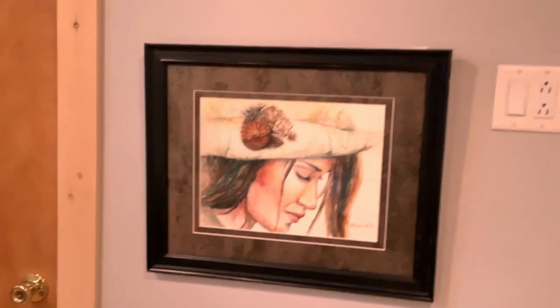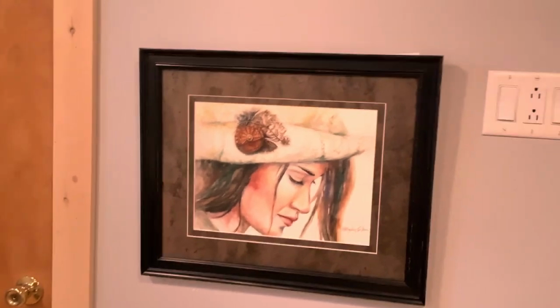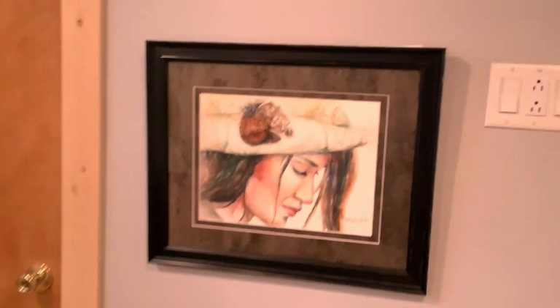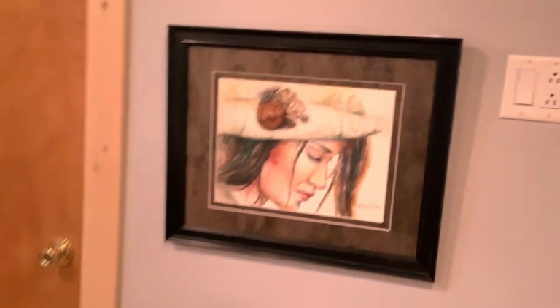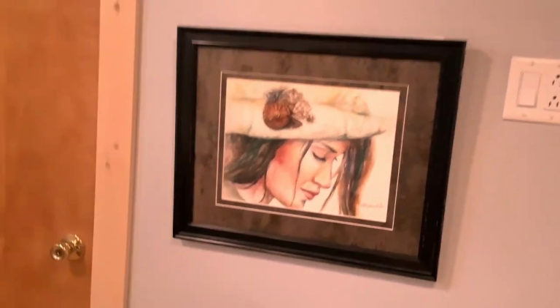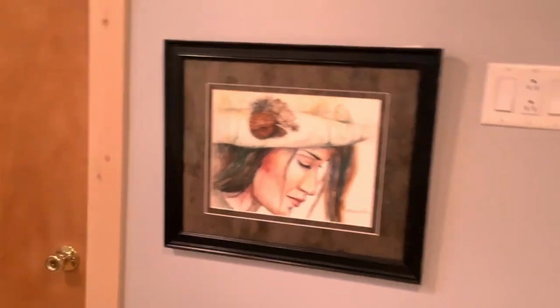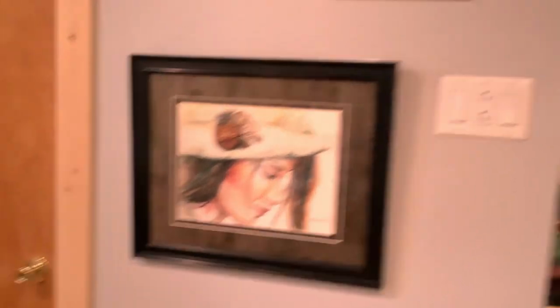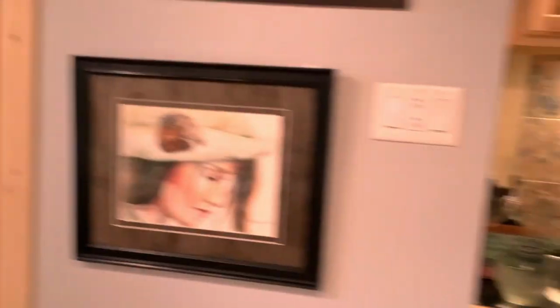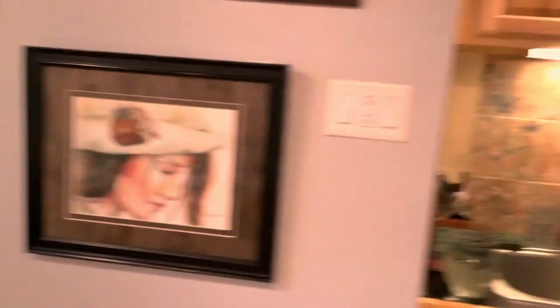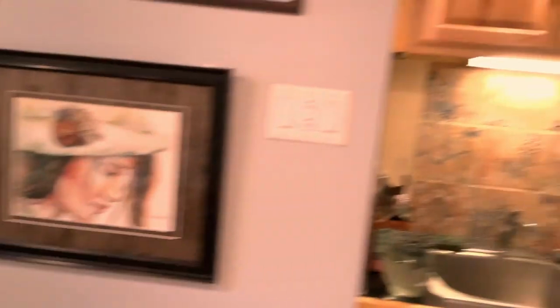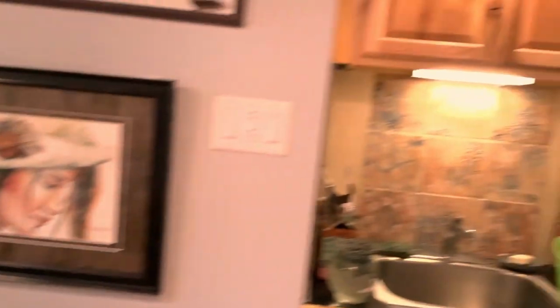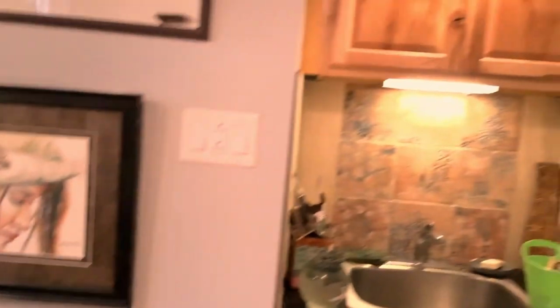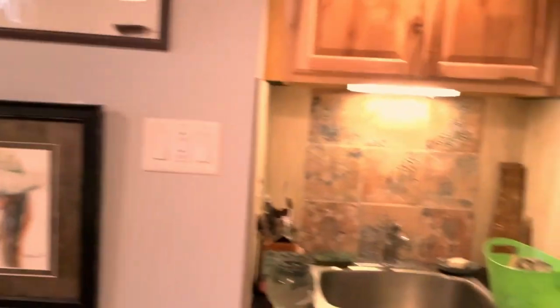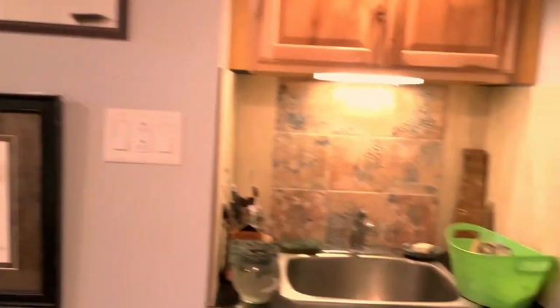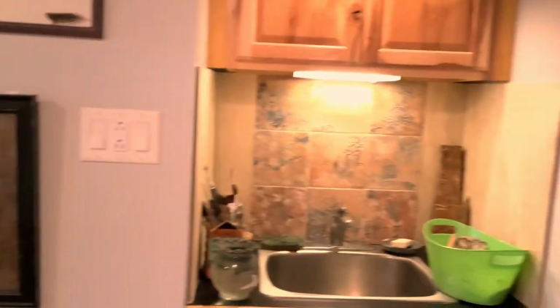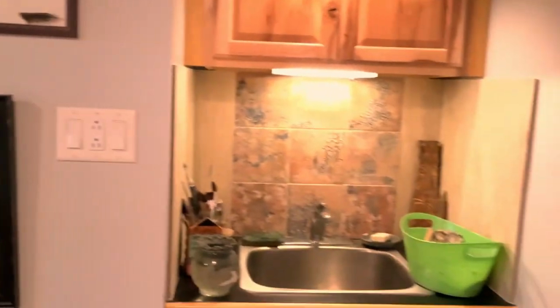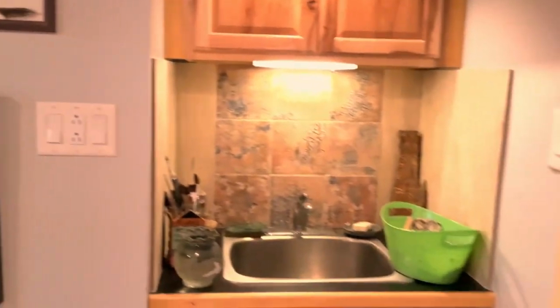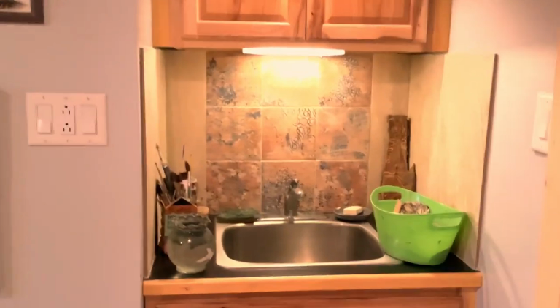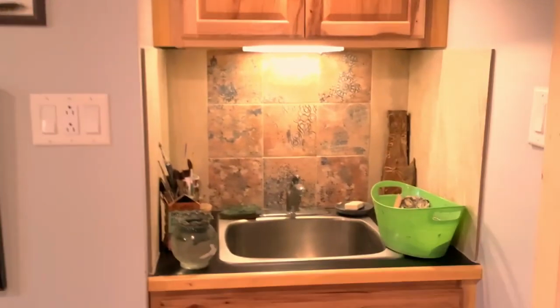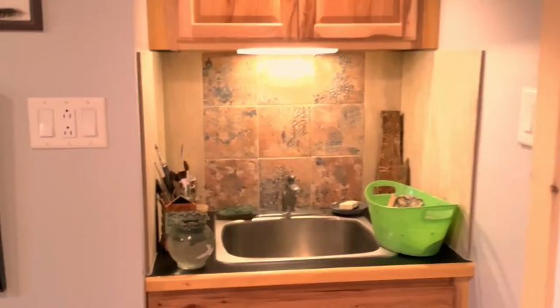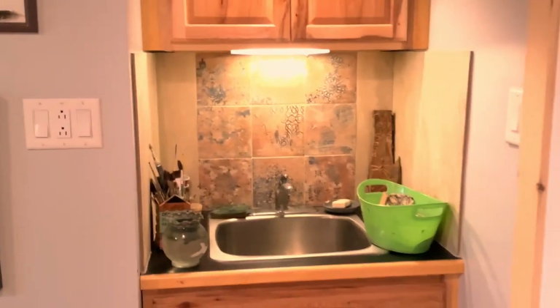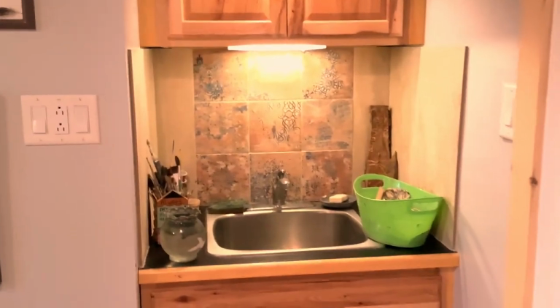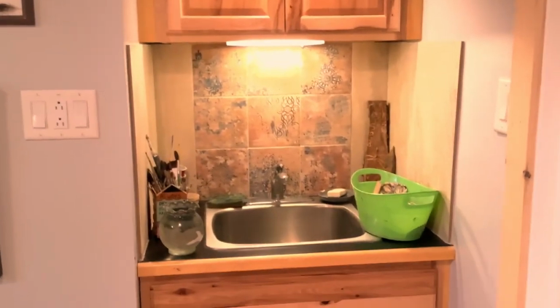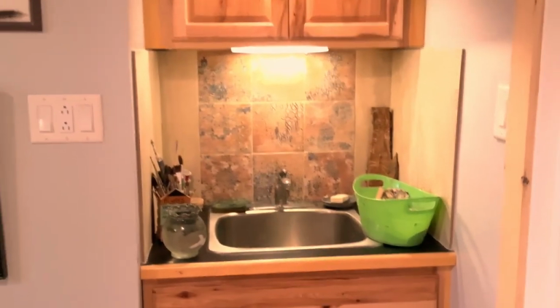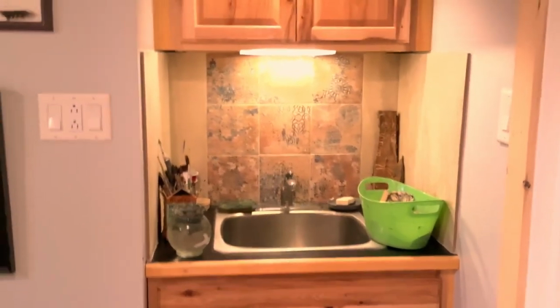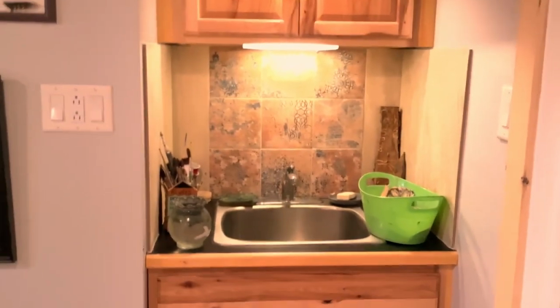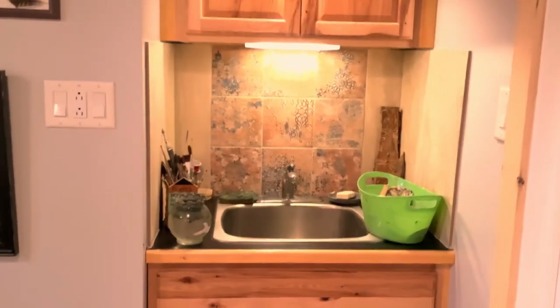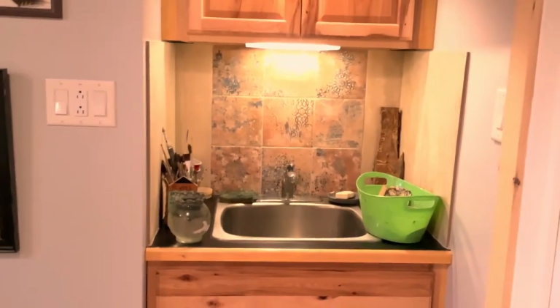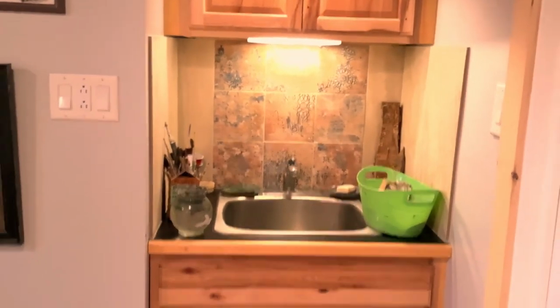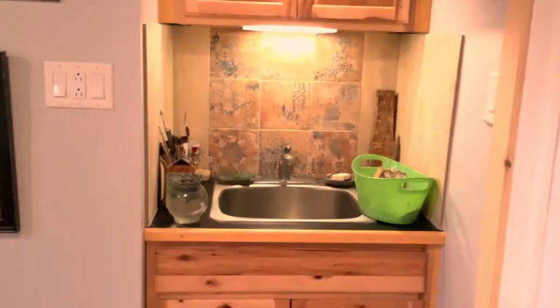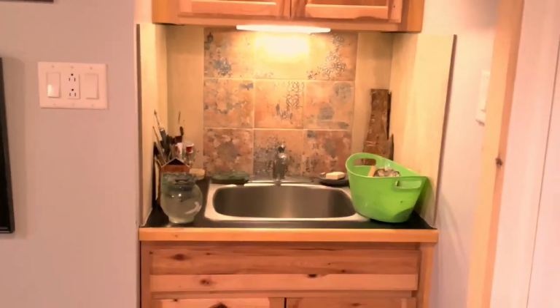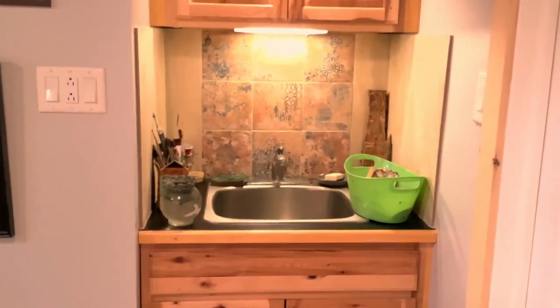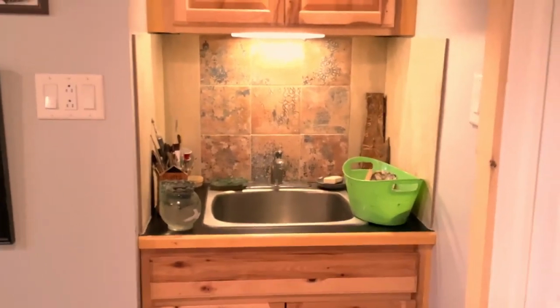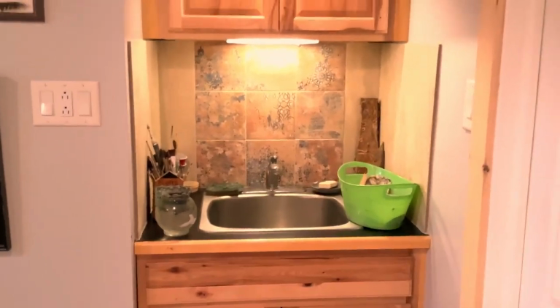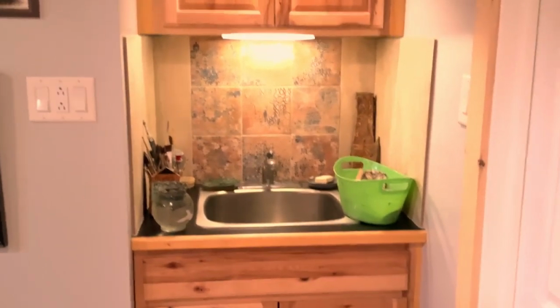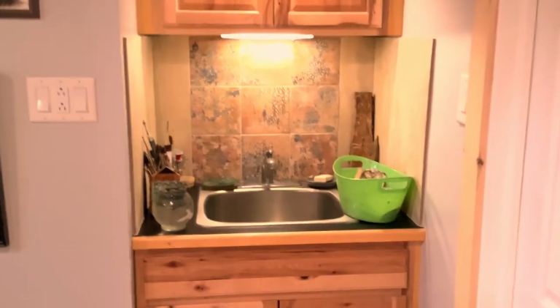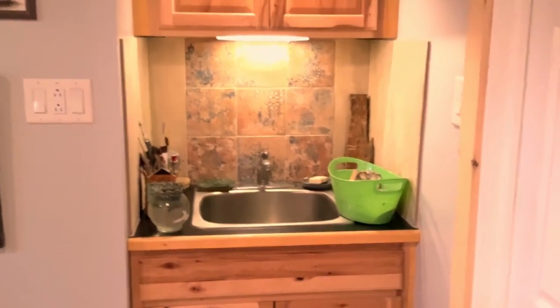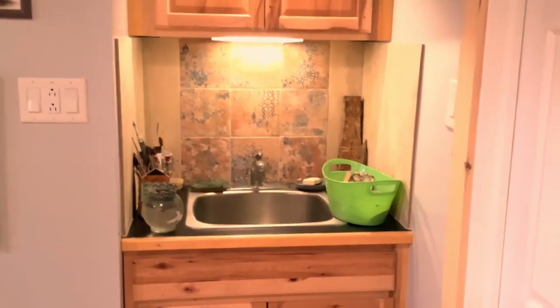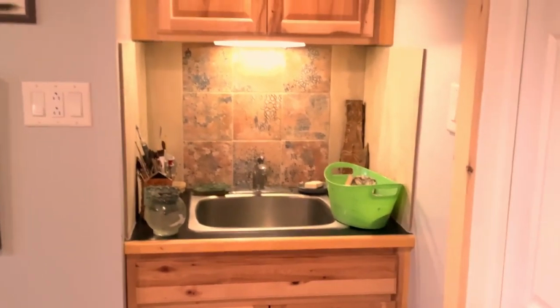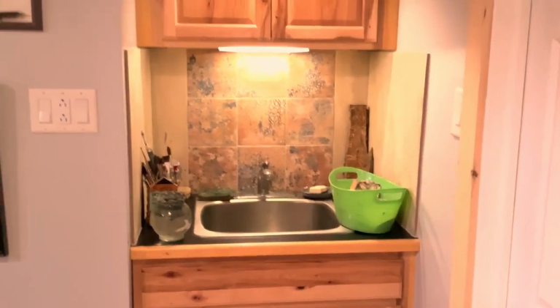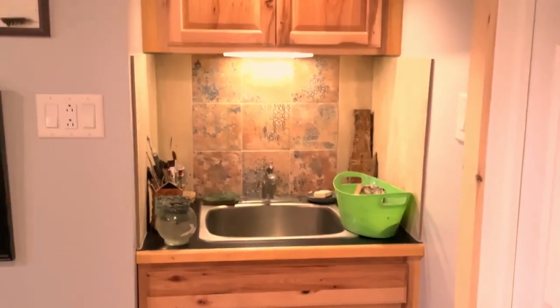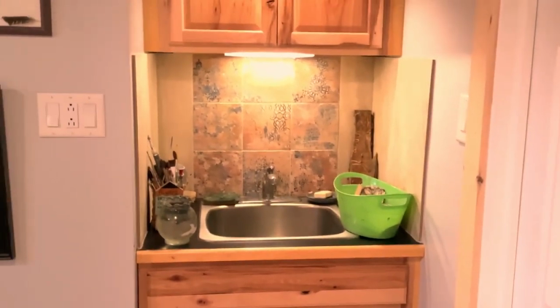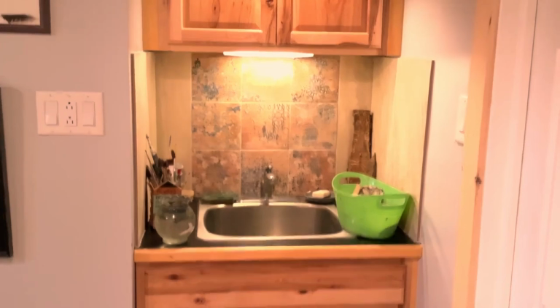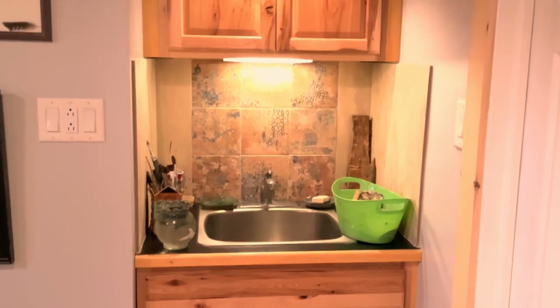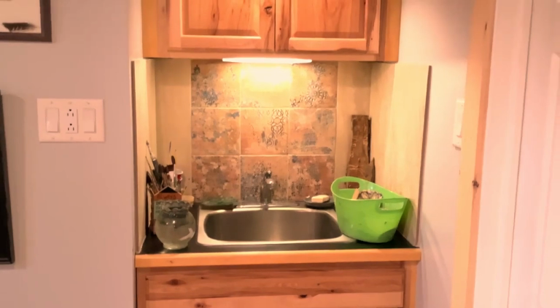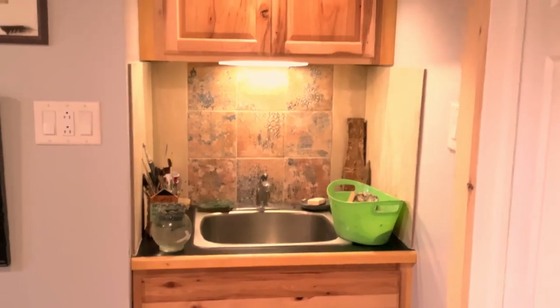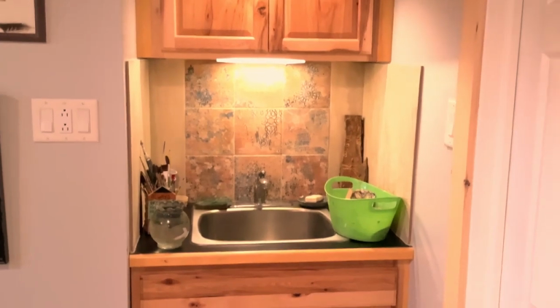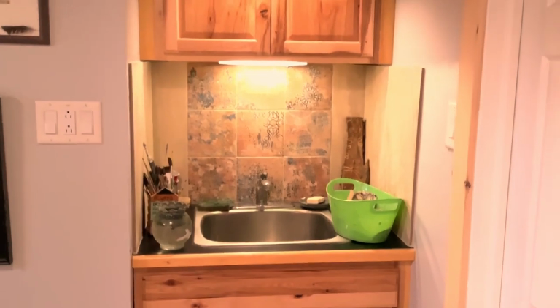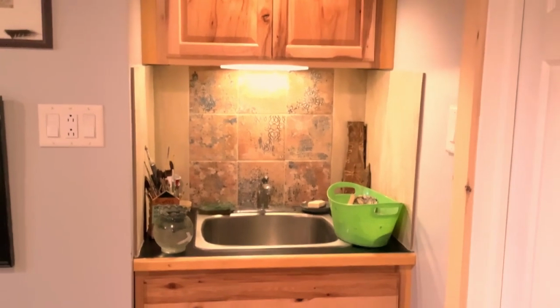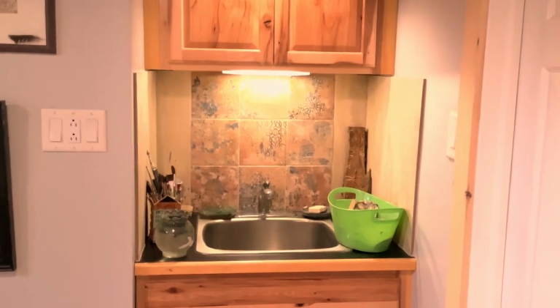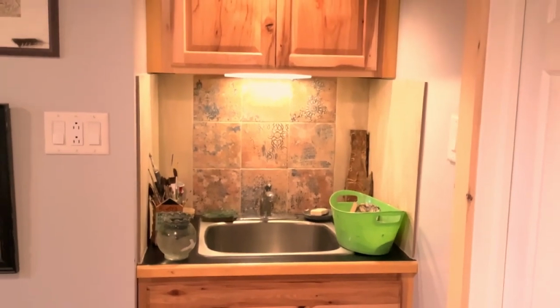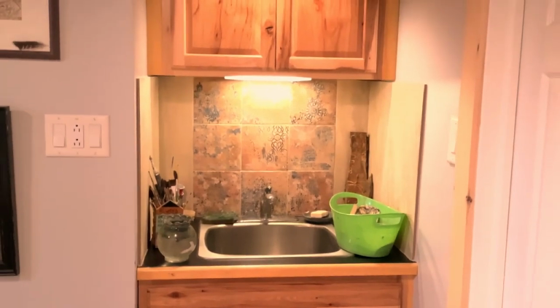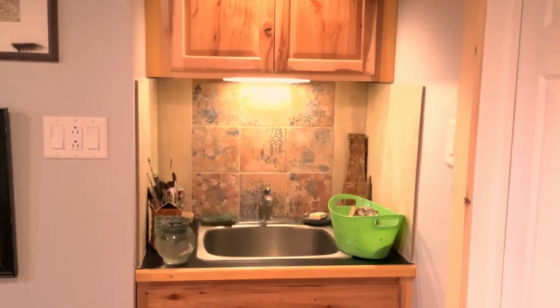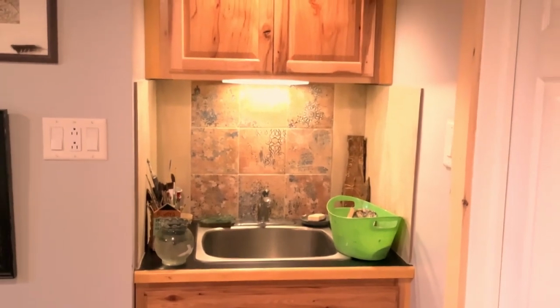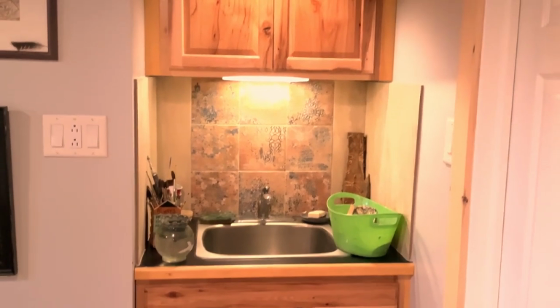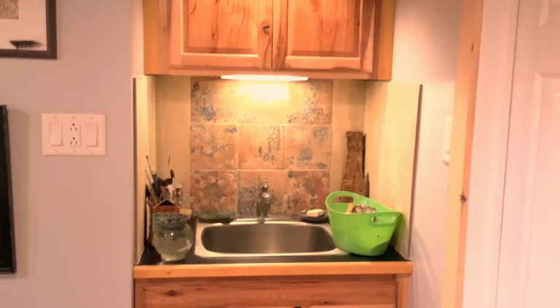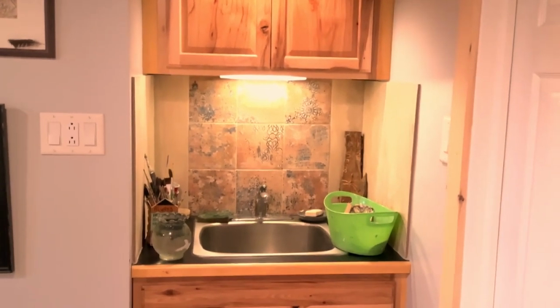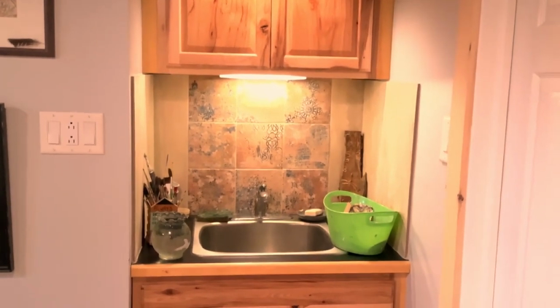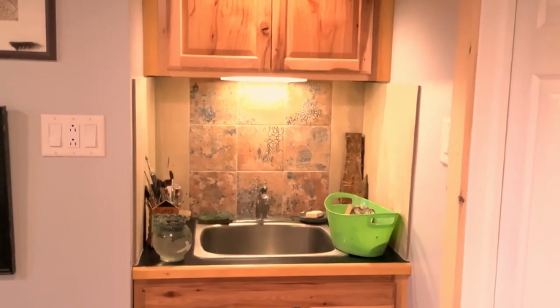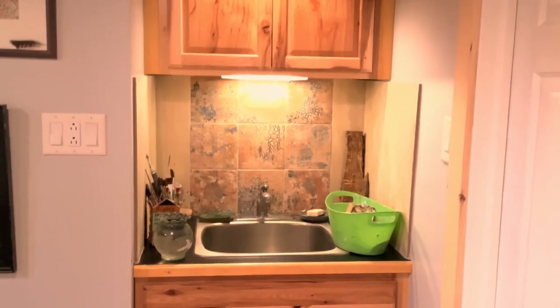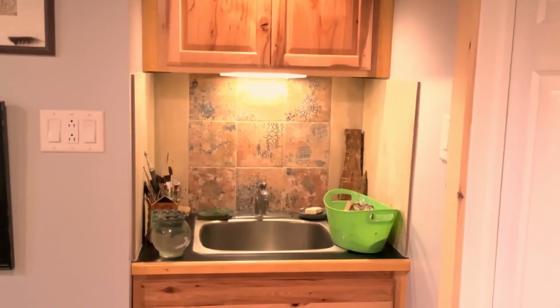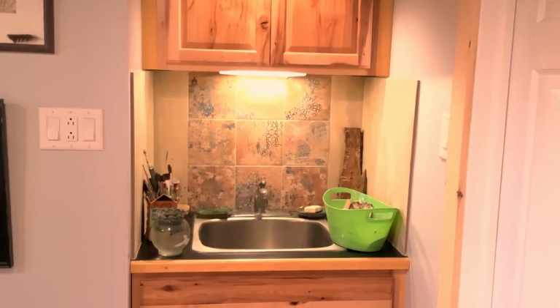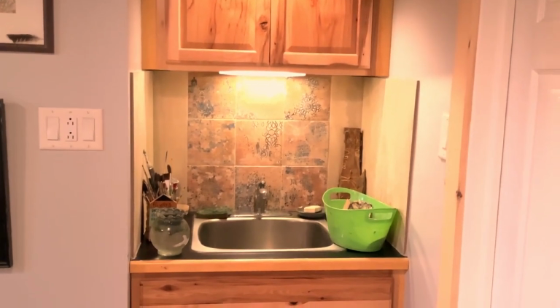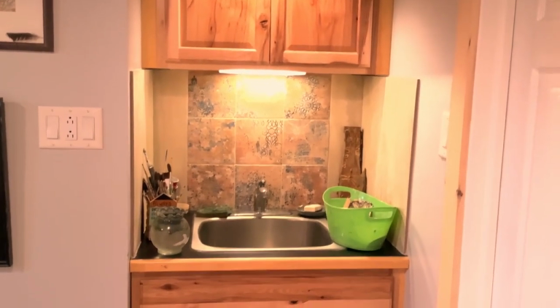Right over here is the art room sink that my husband installed, and we just love it — it's so practical and useful.